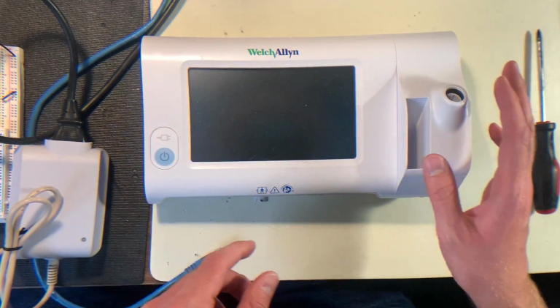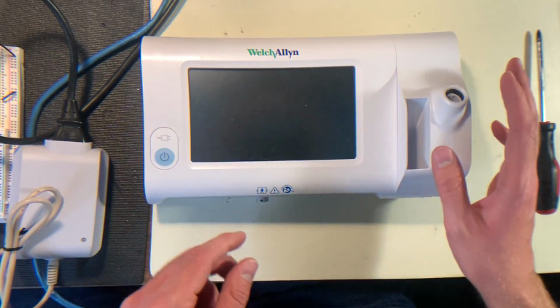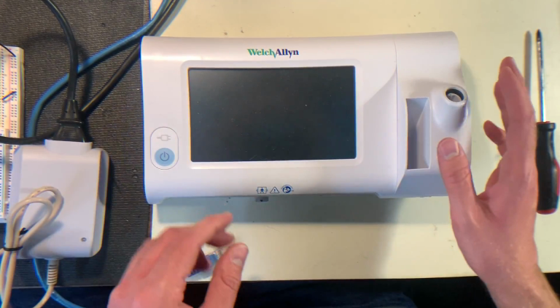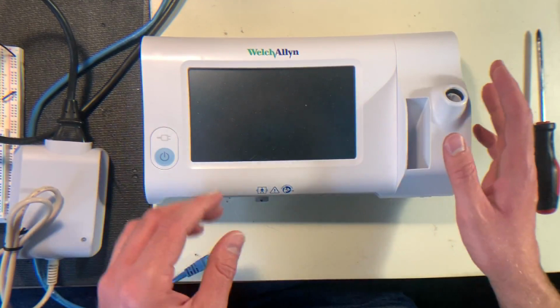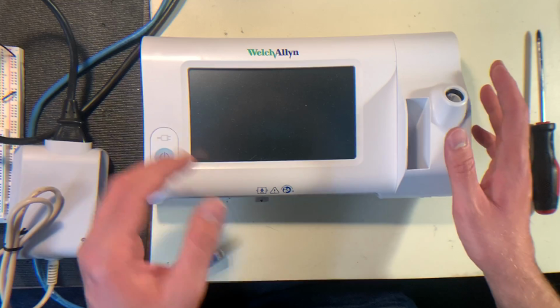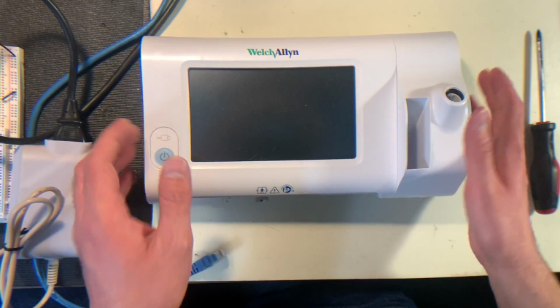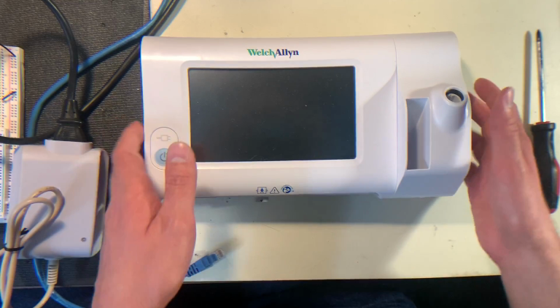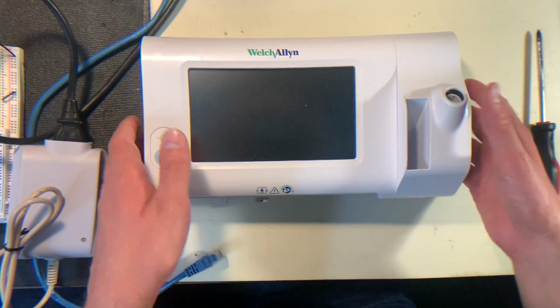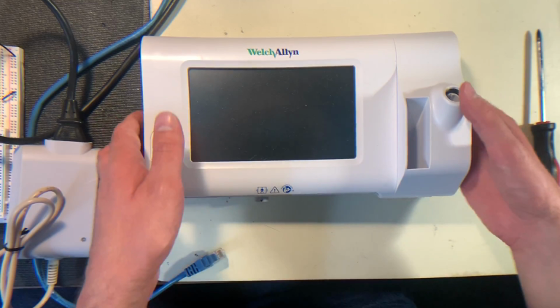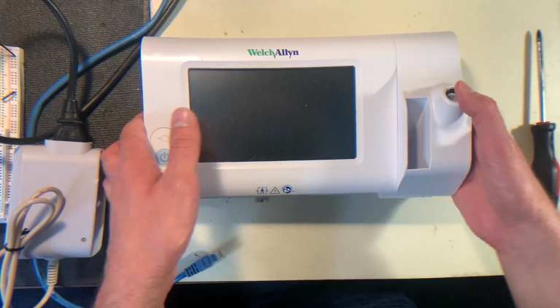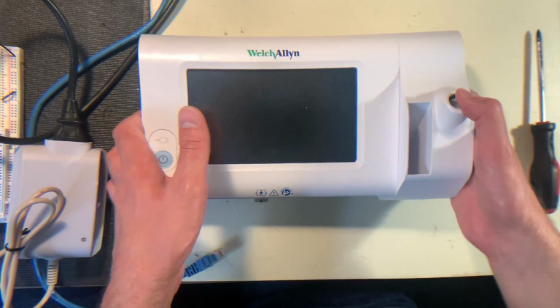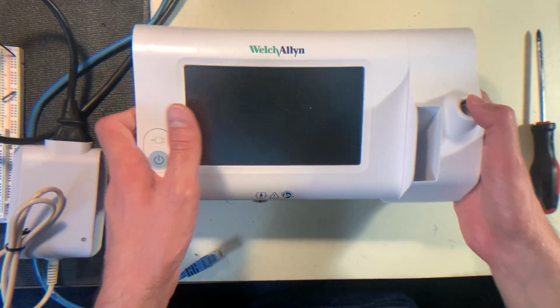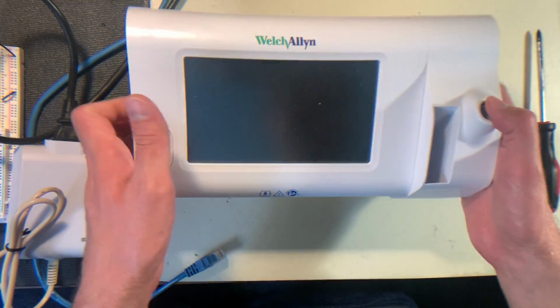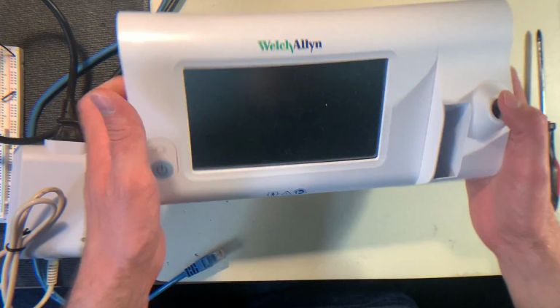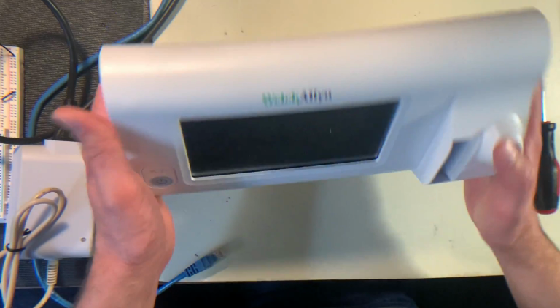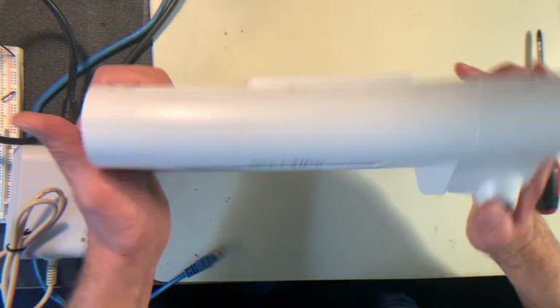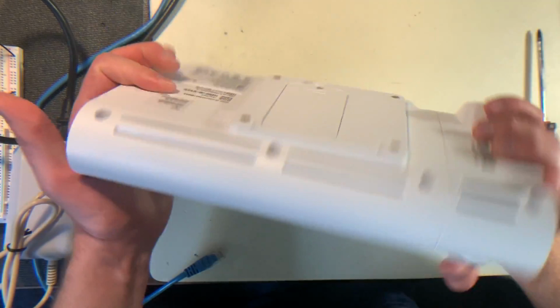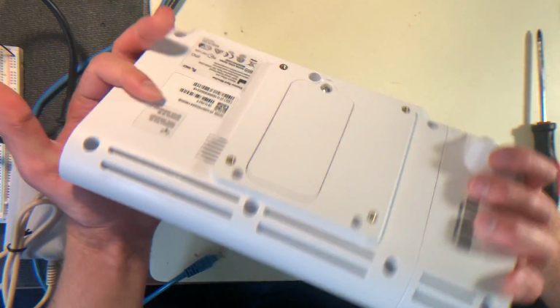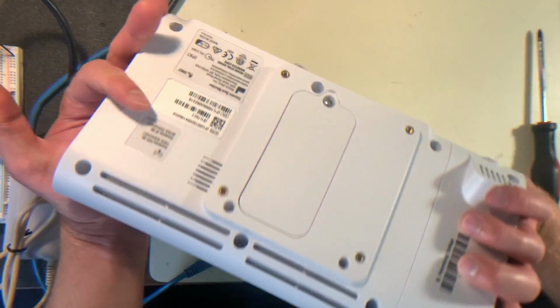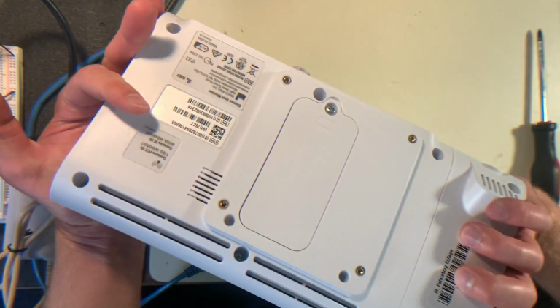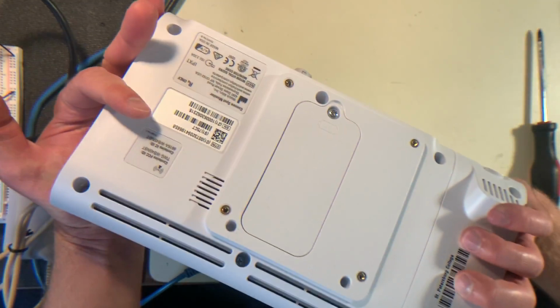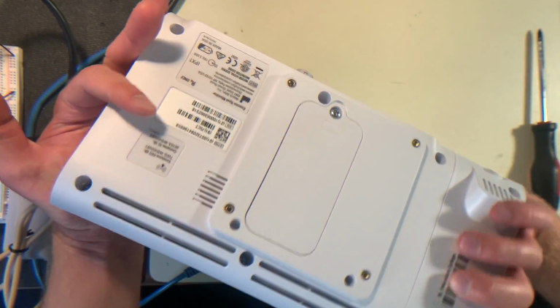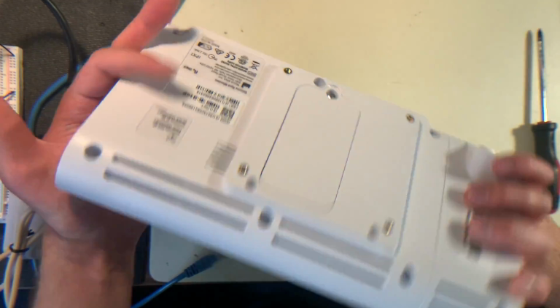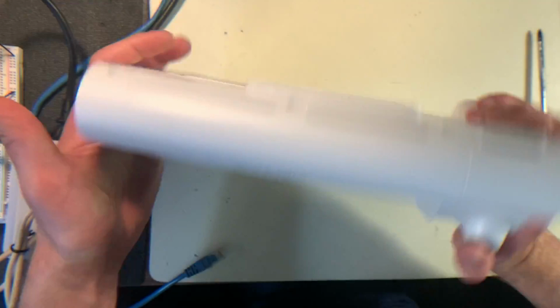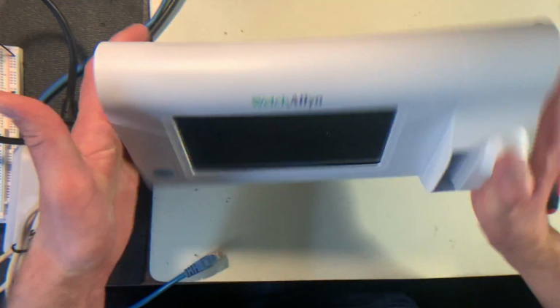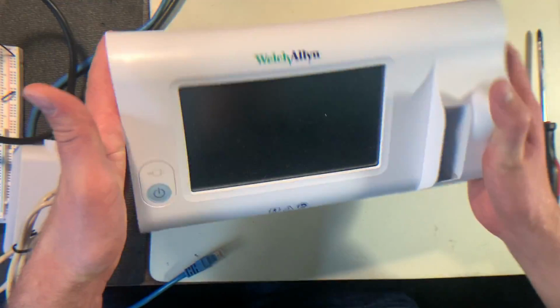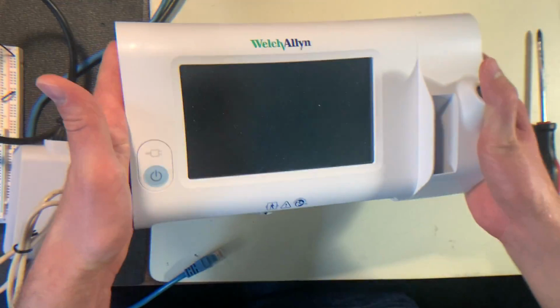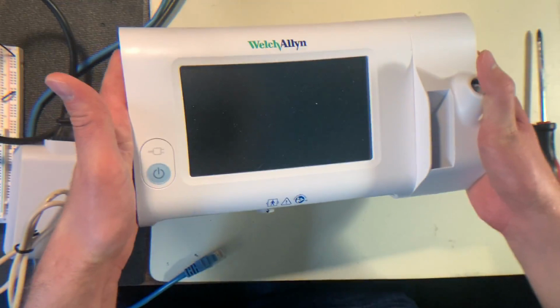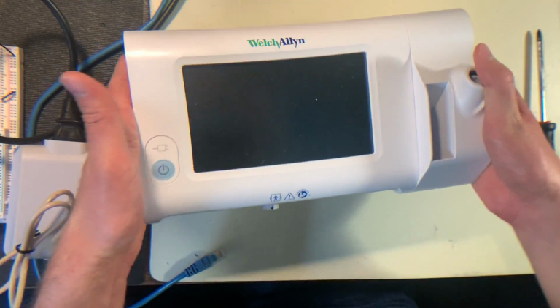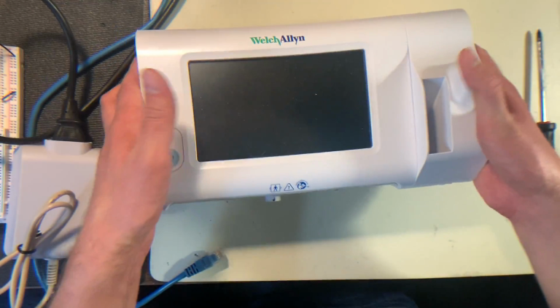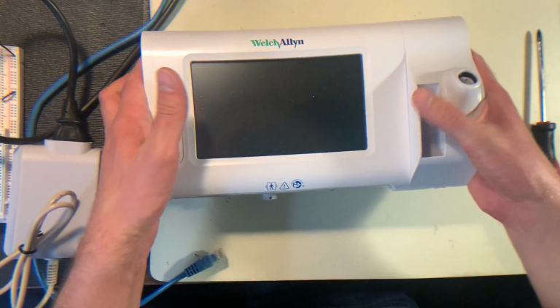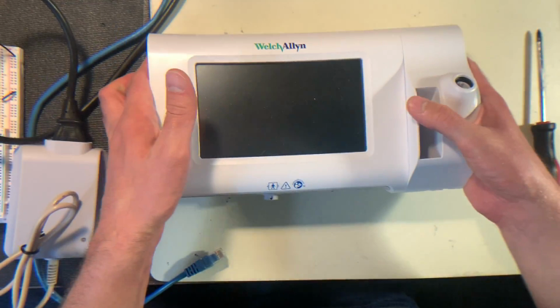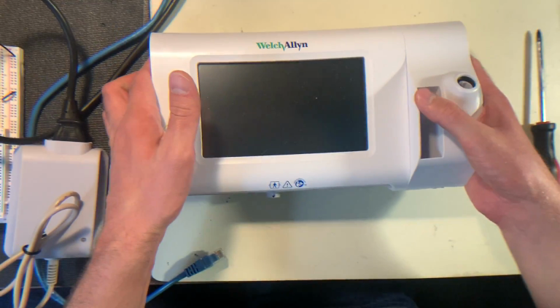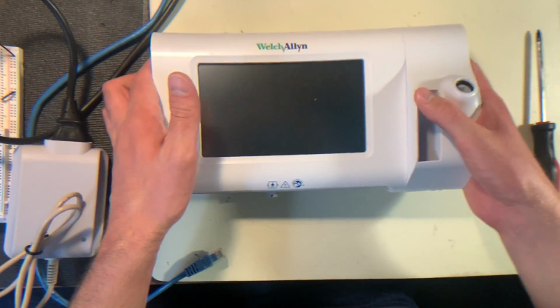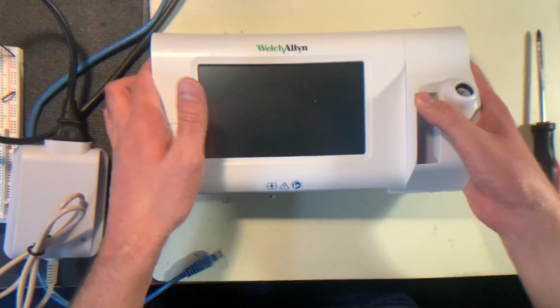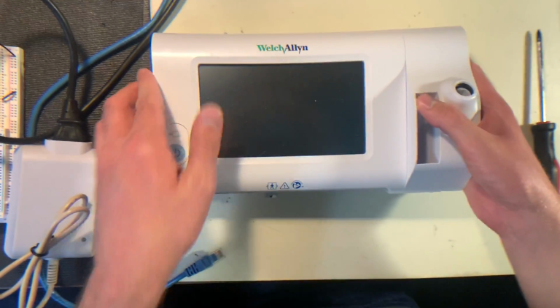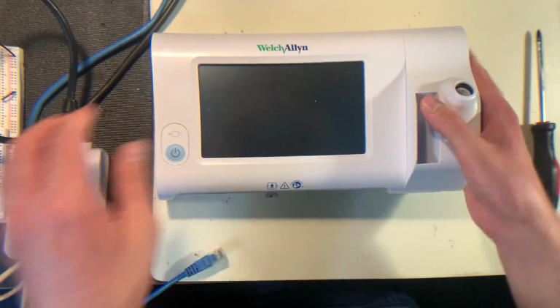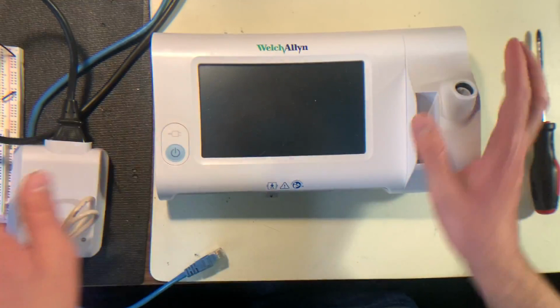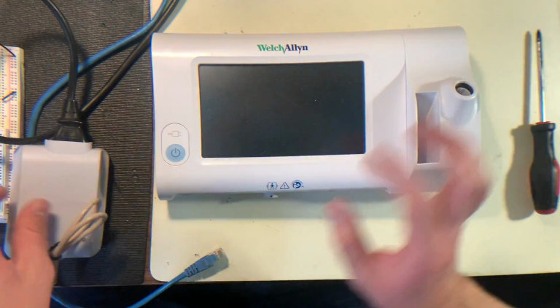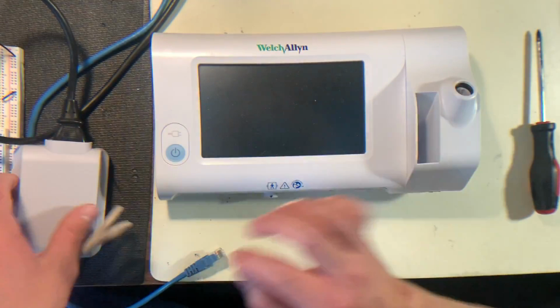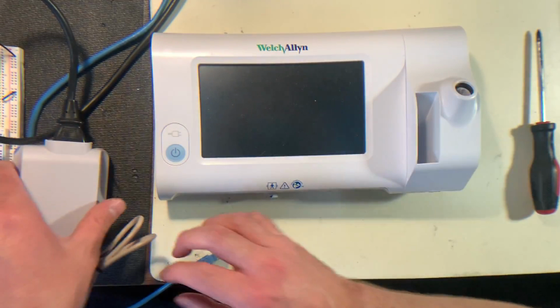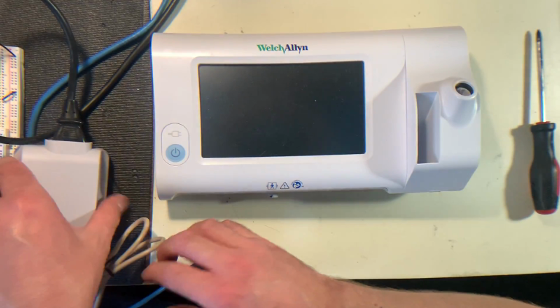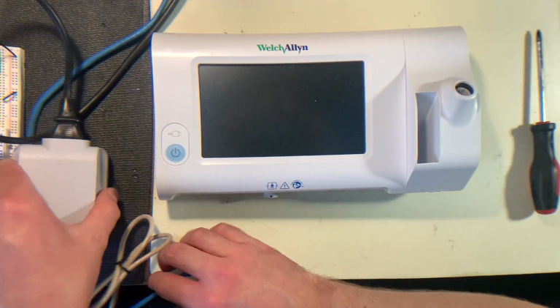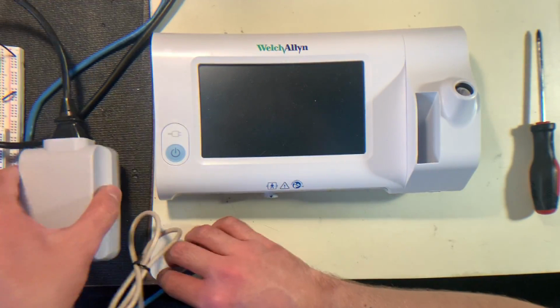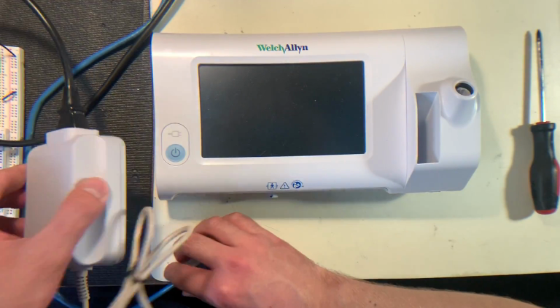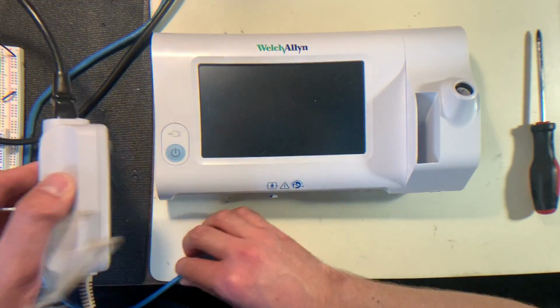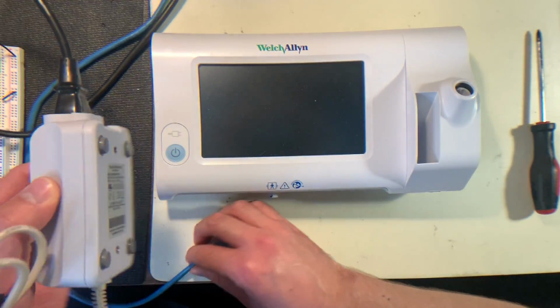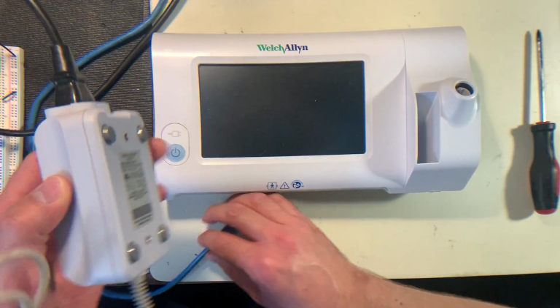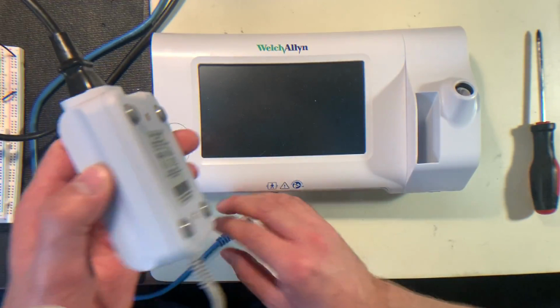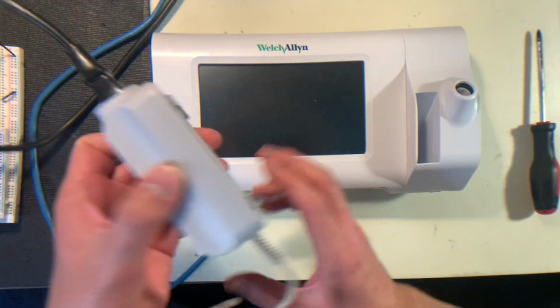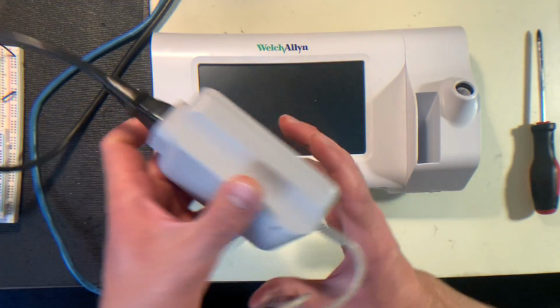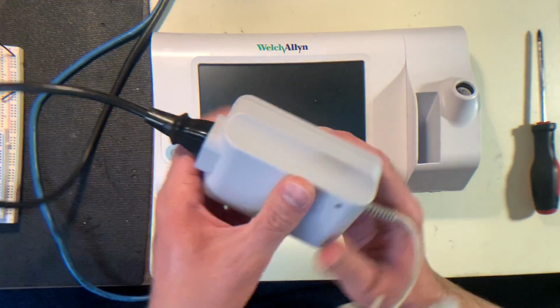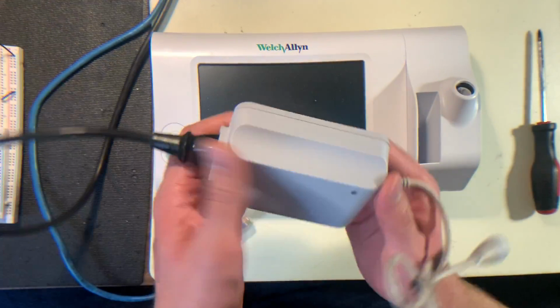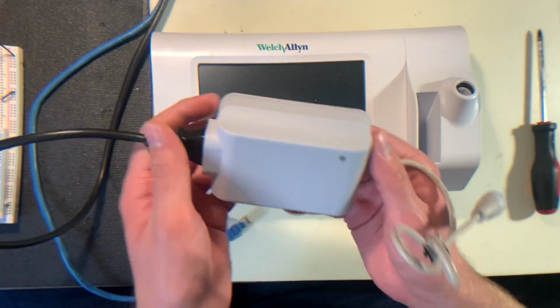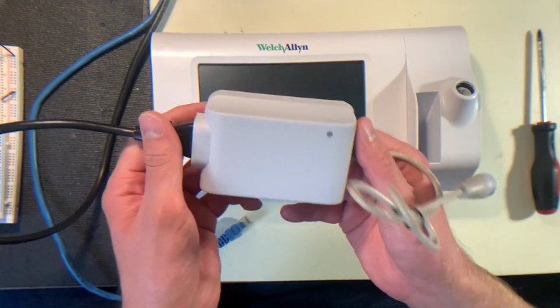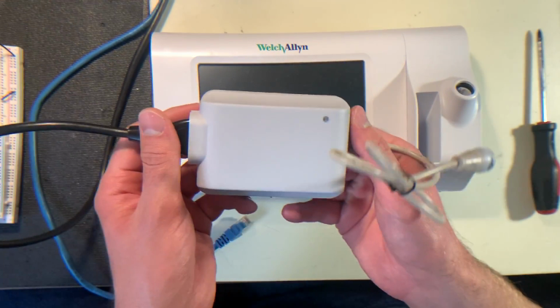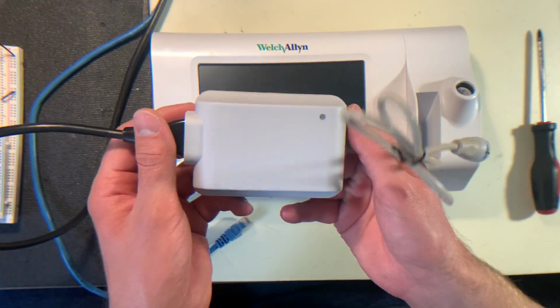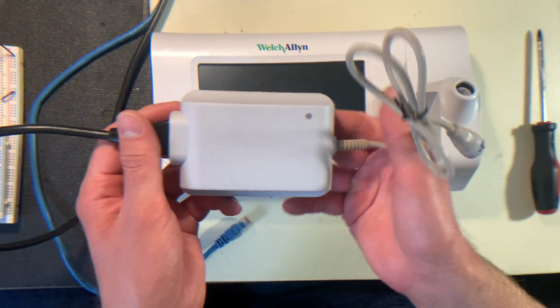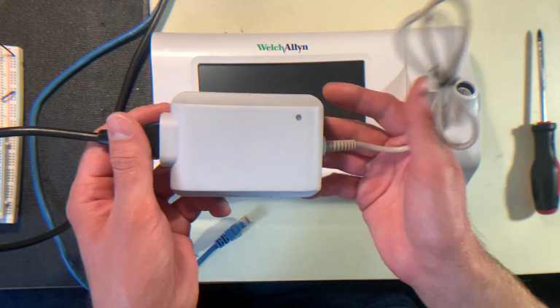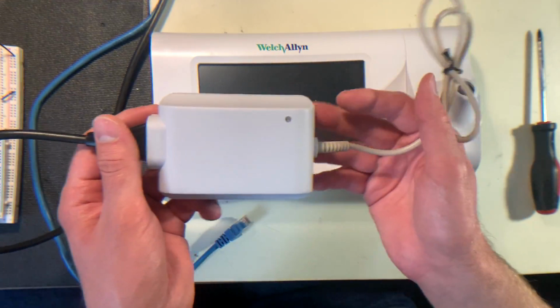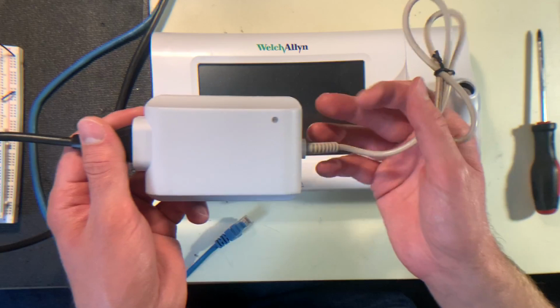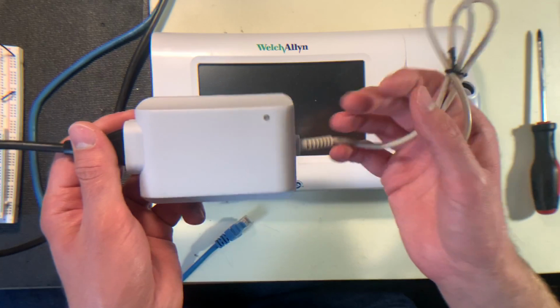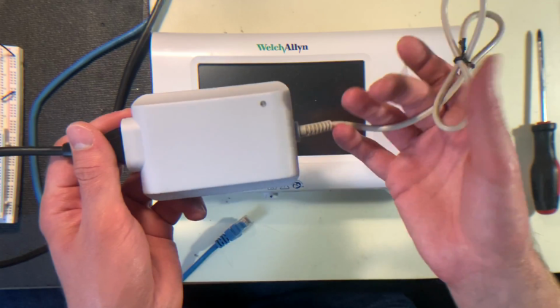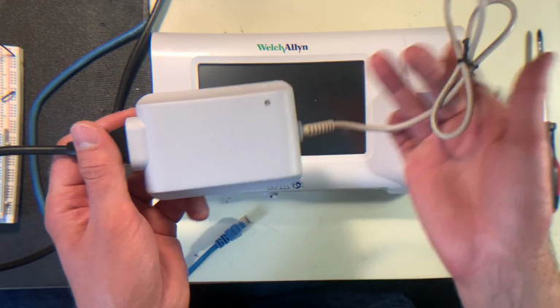So the Welsh Allen itself also comes with a power supply that looks like this.